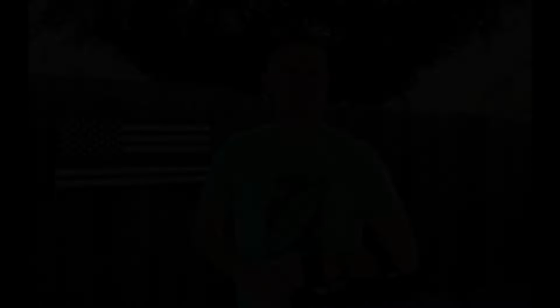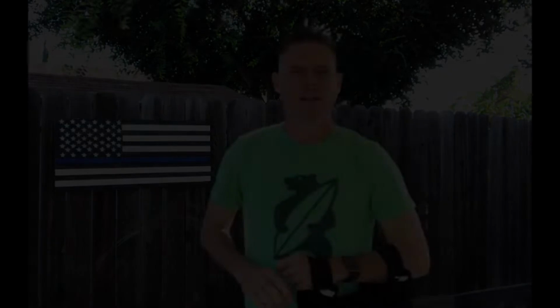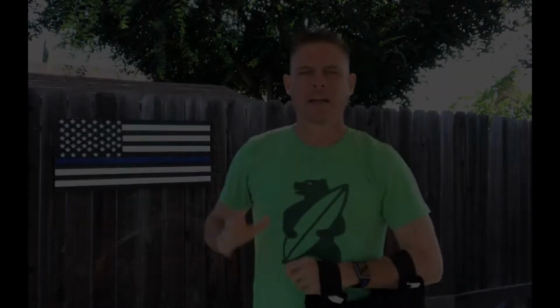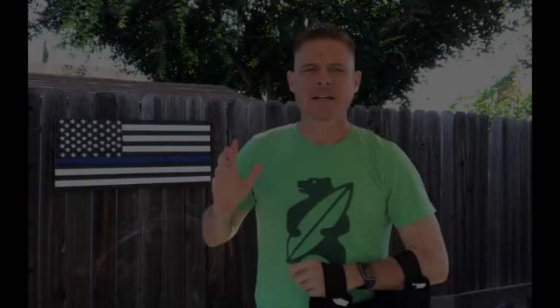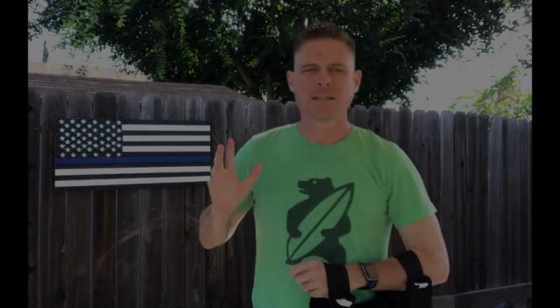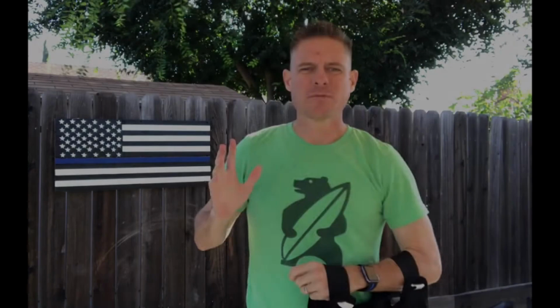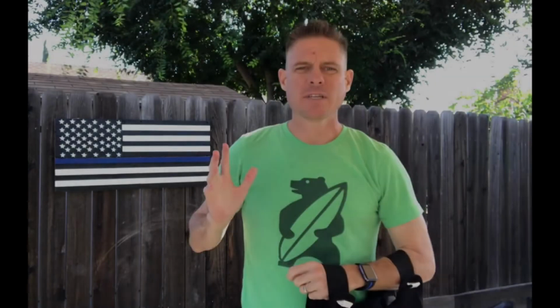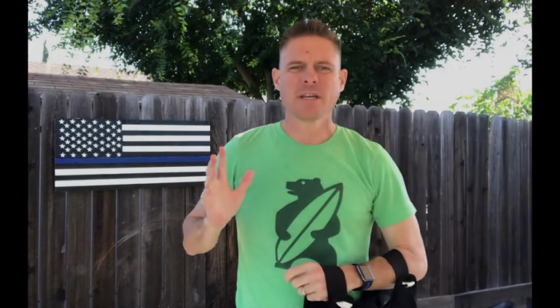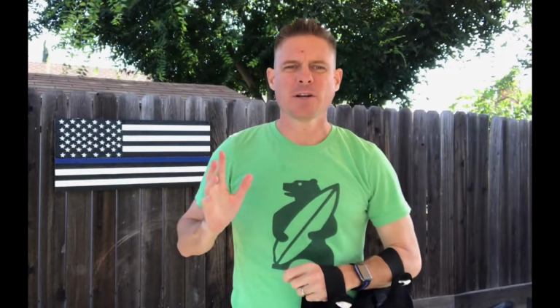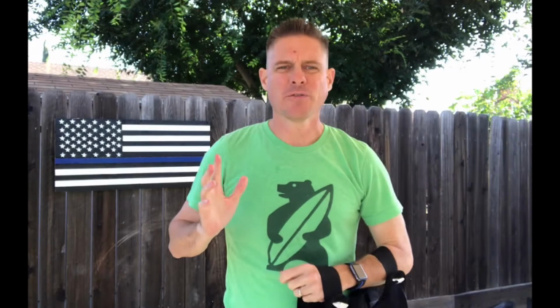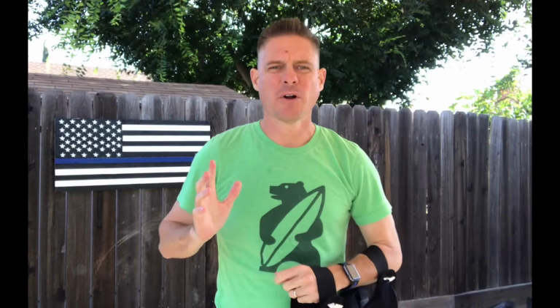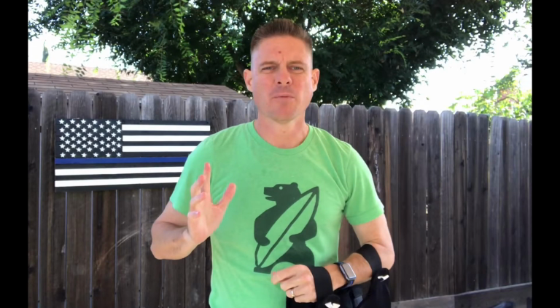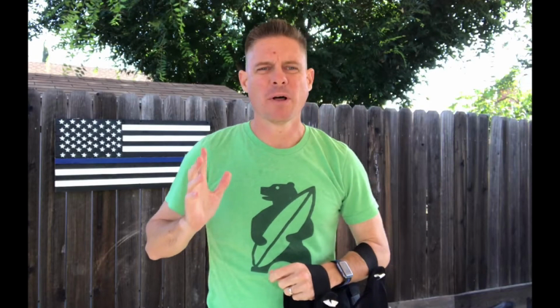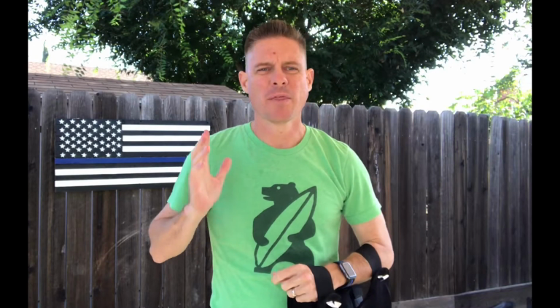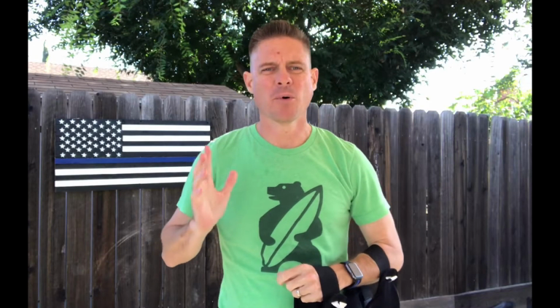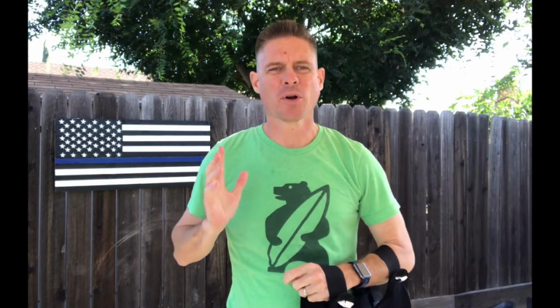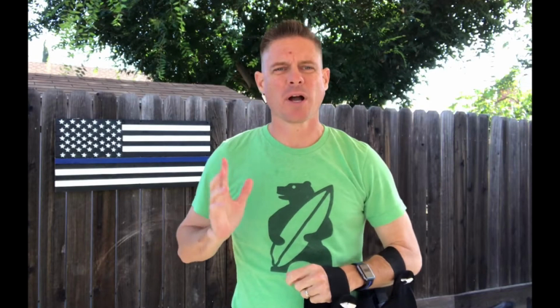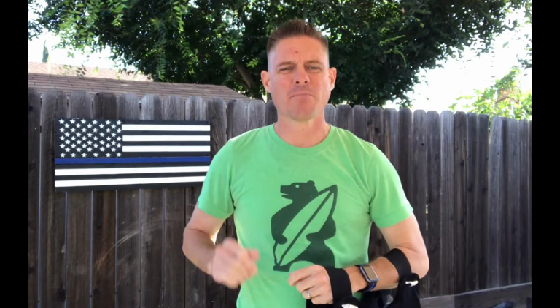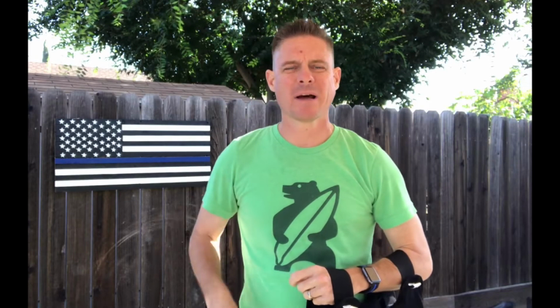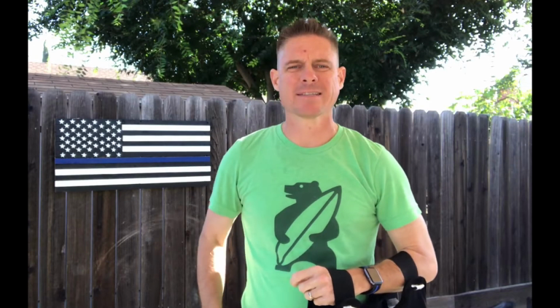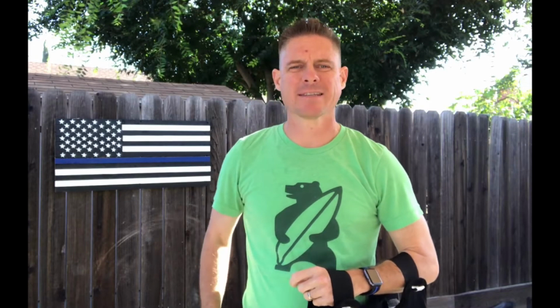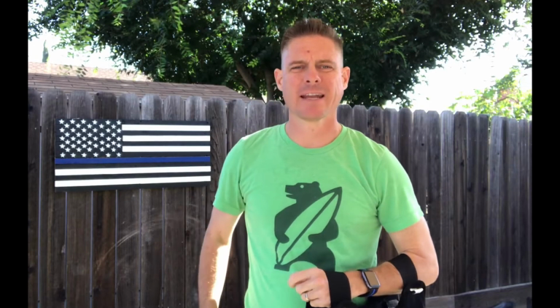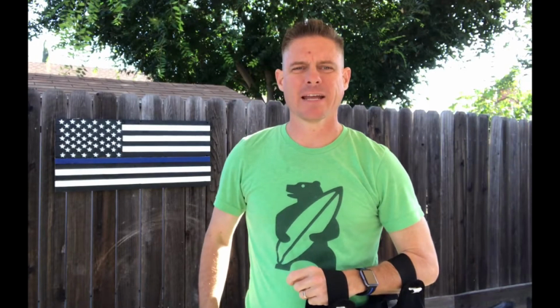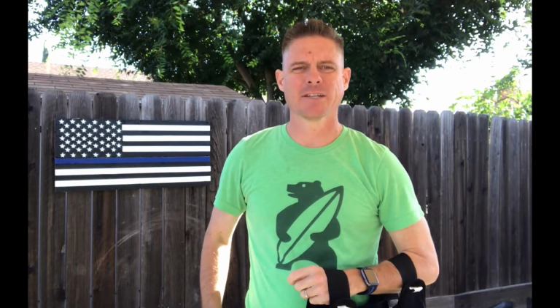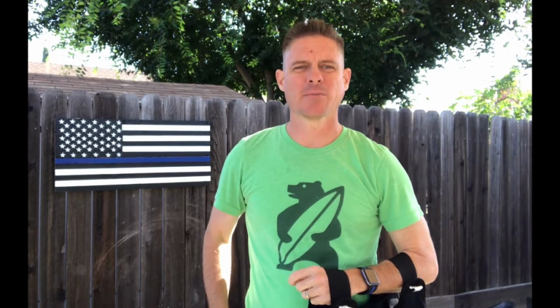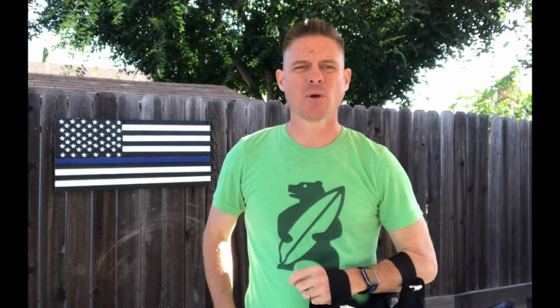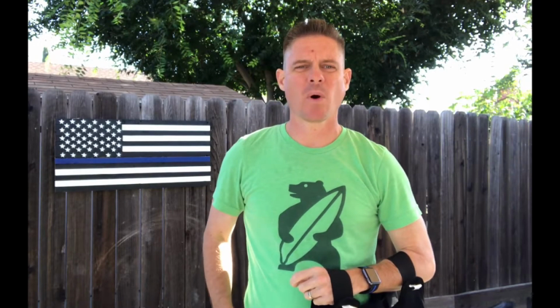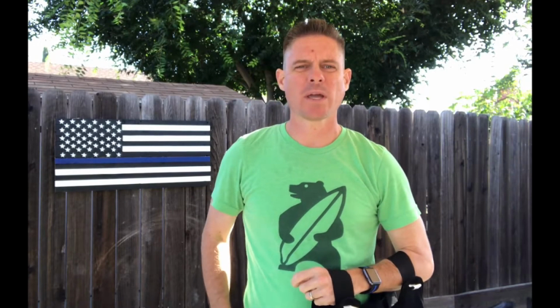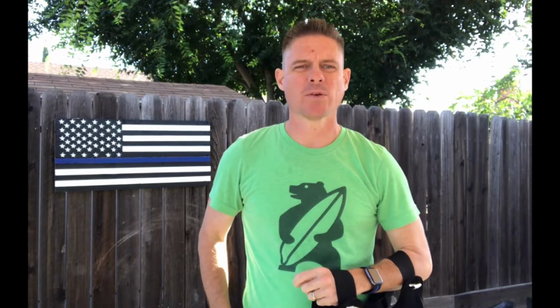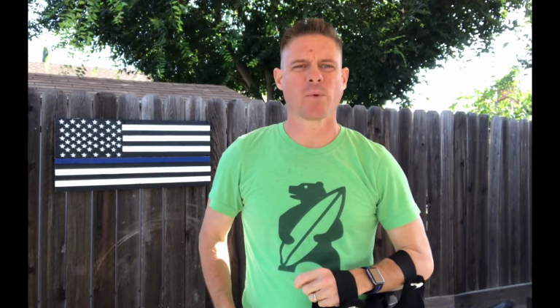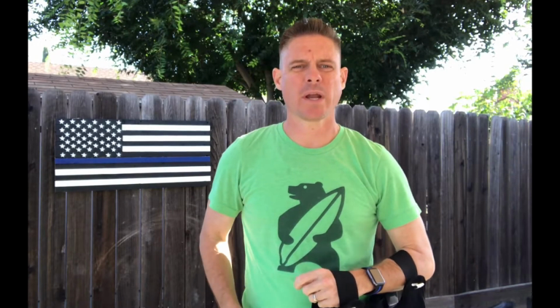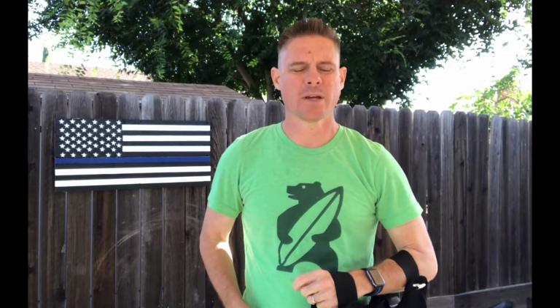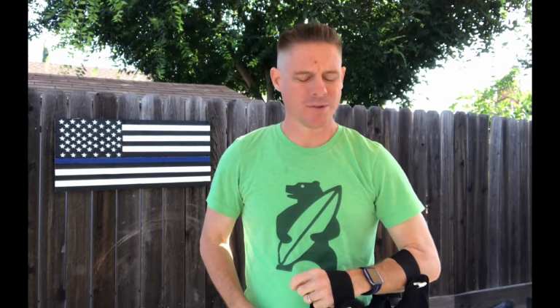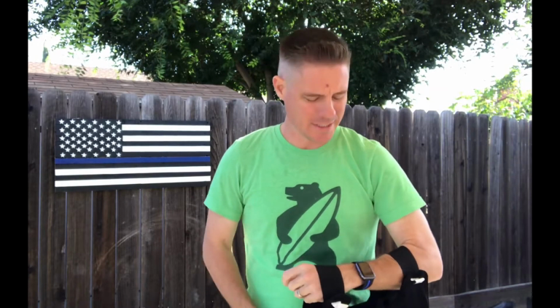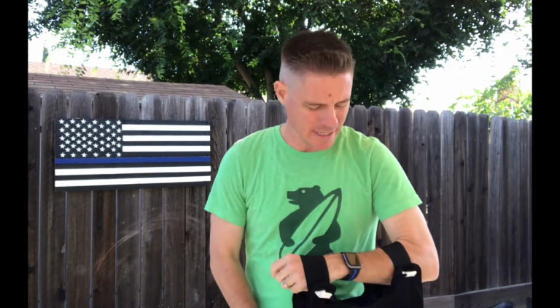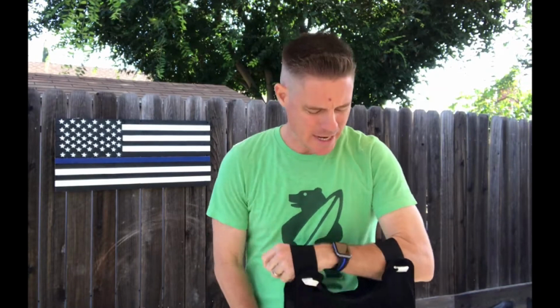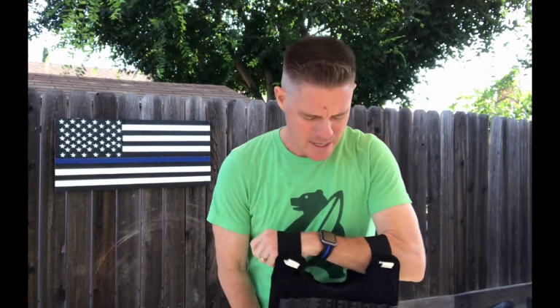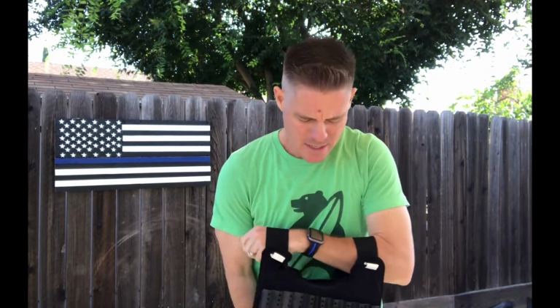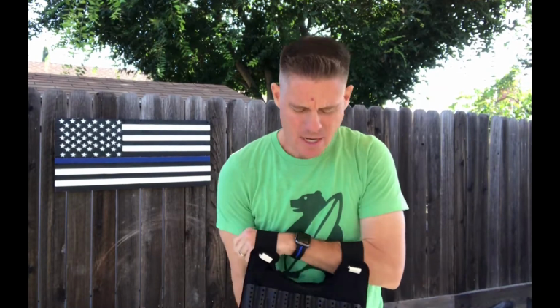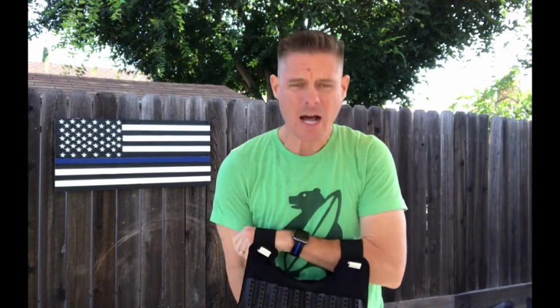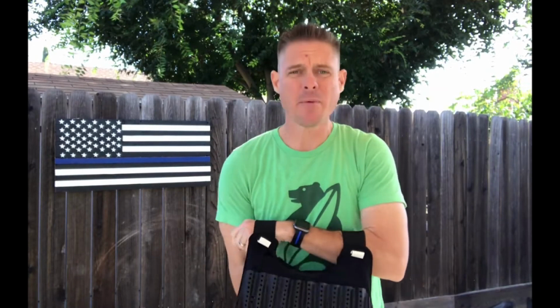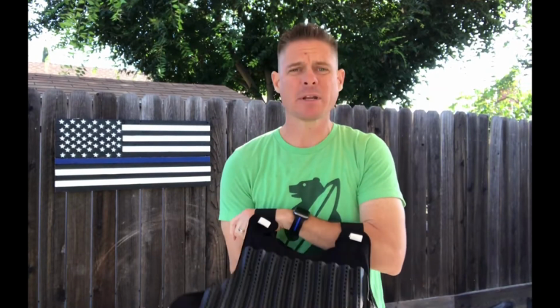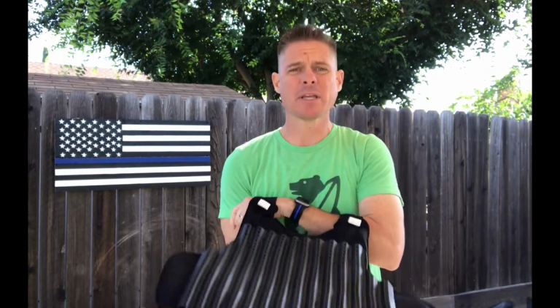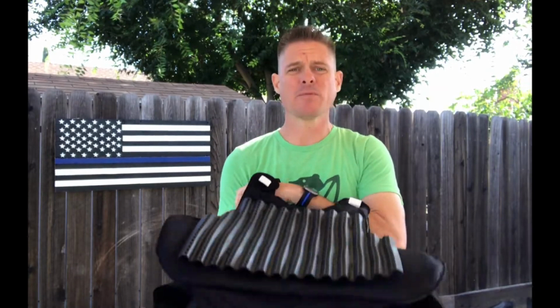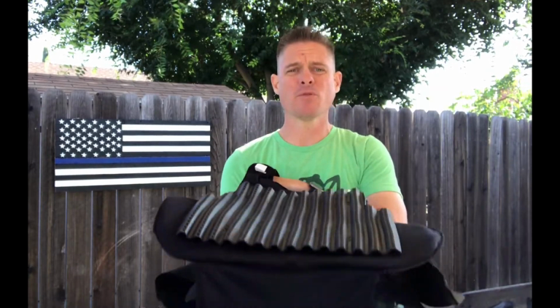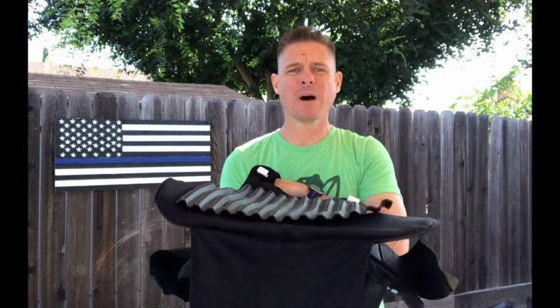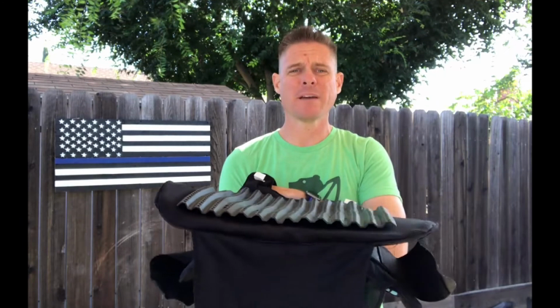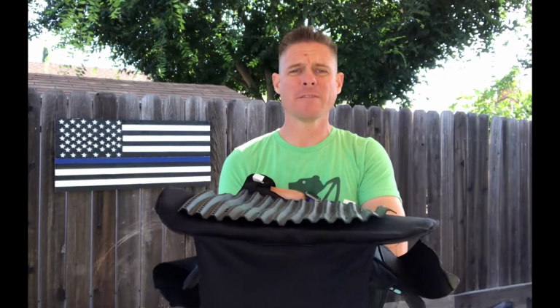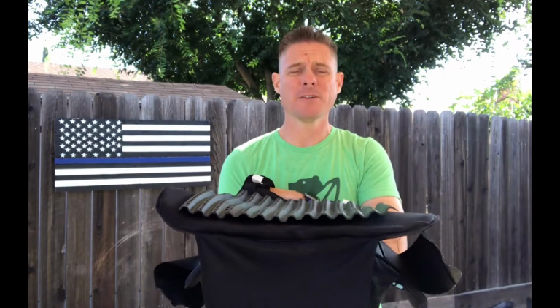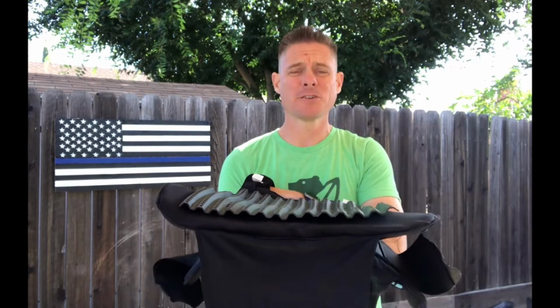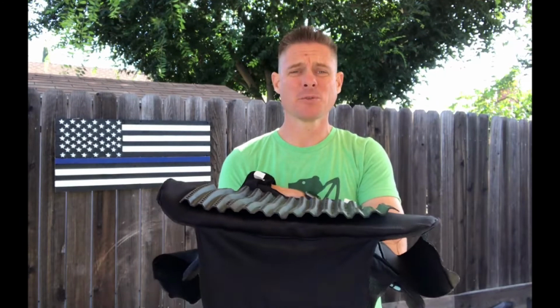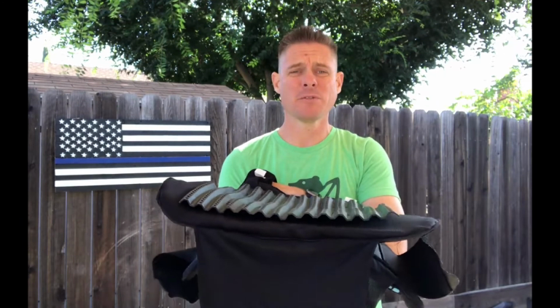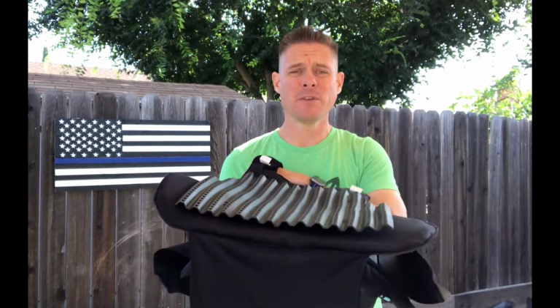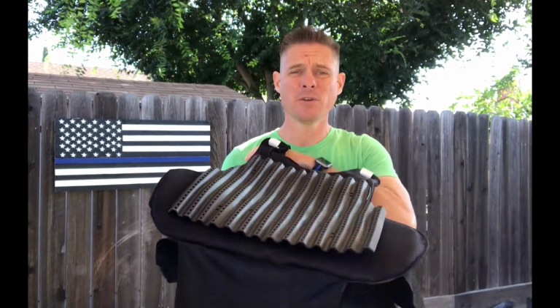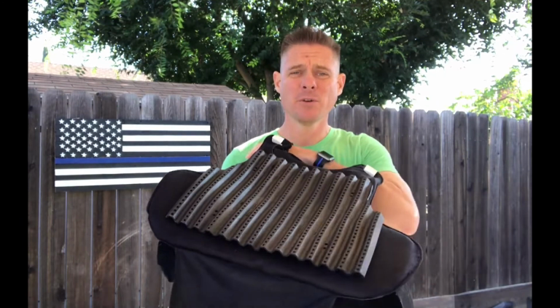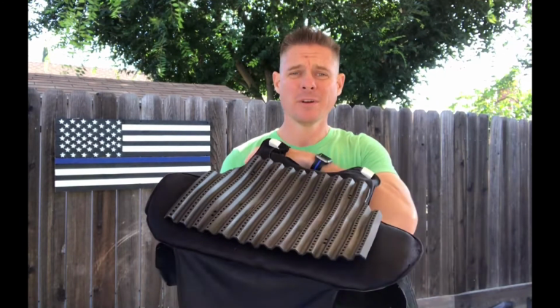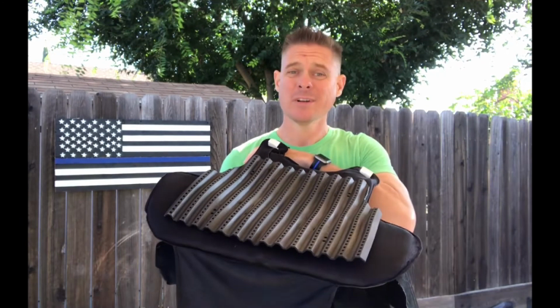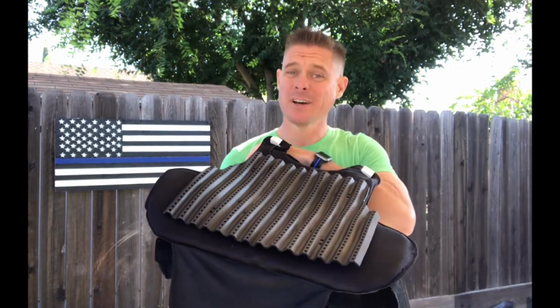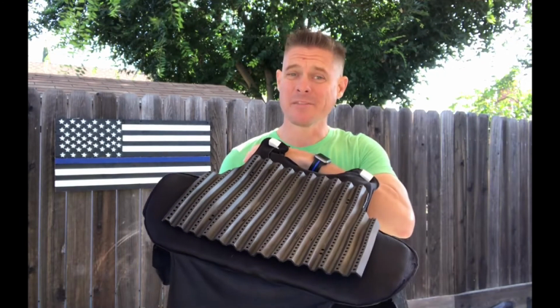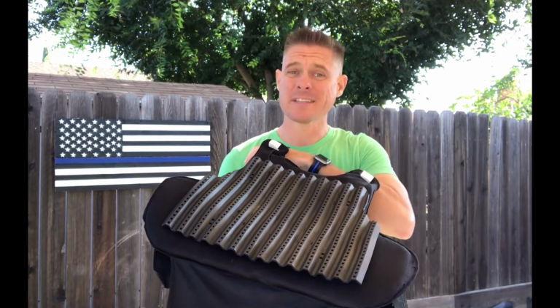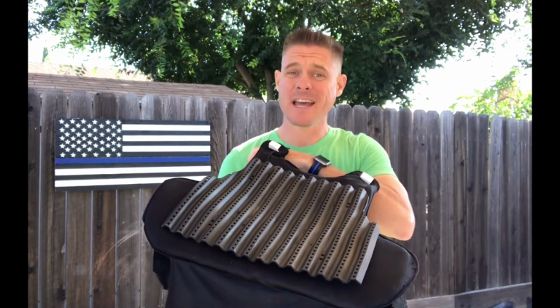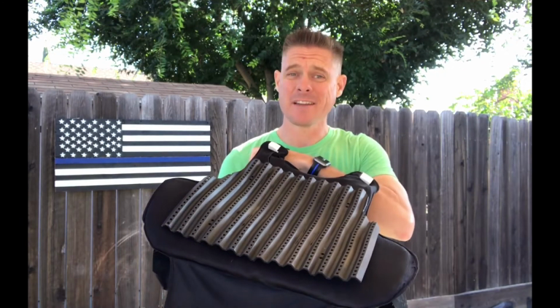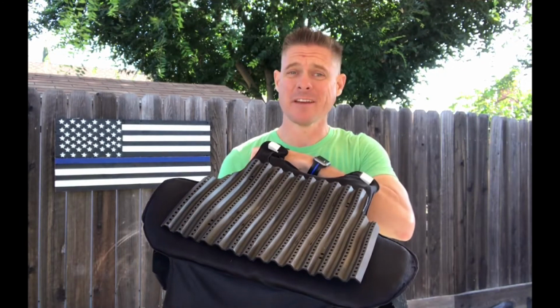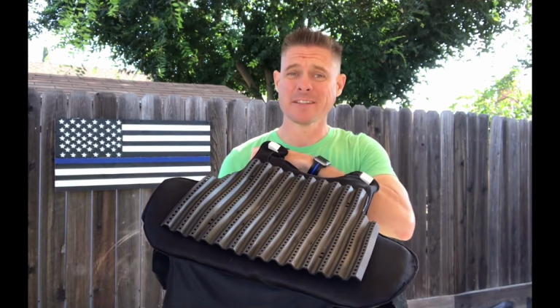Hey guys, MC here from the MotorCop Mindset and WYE Radio. Today I'm going to give you my official review of the TAC Vent.